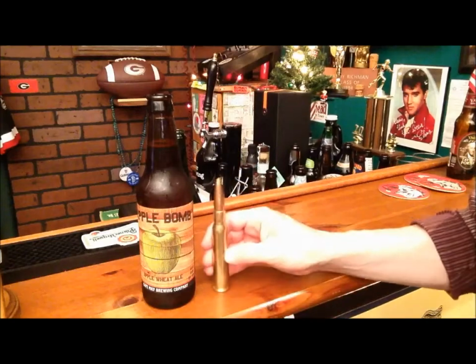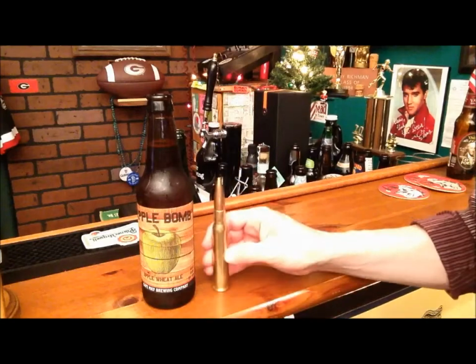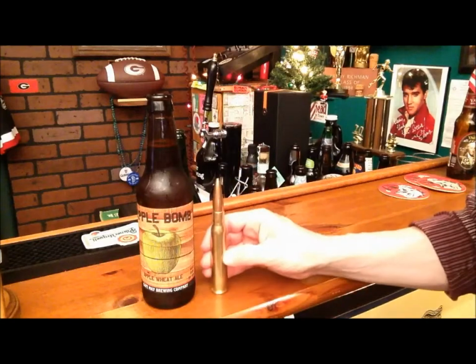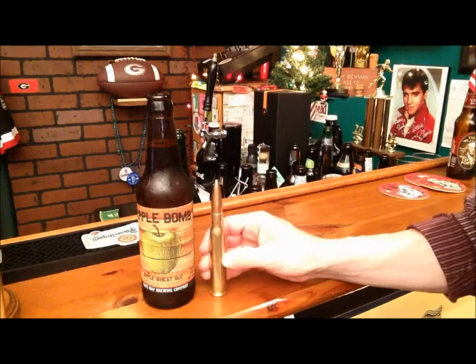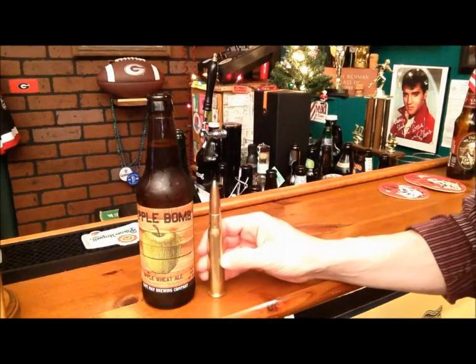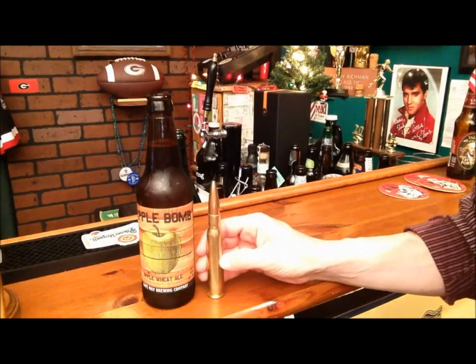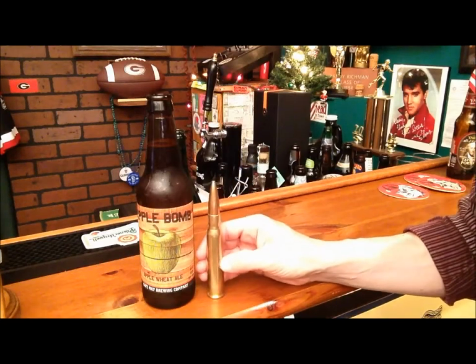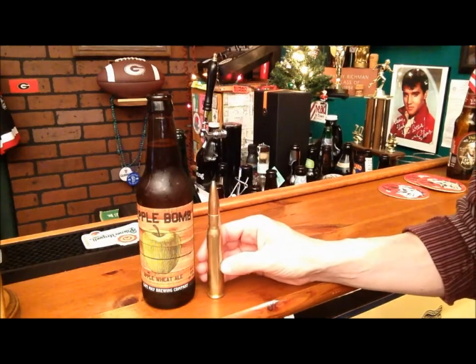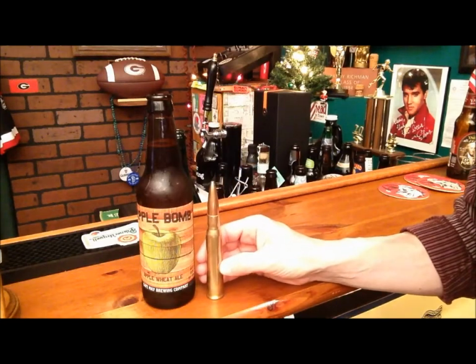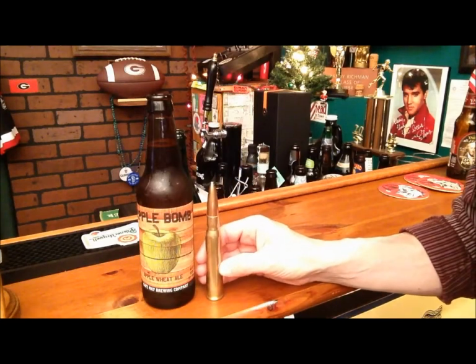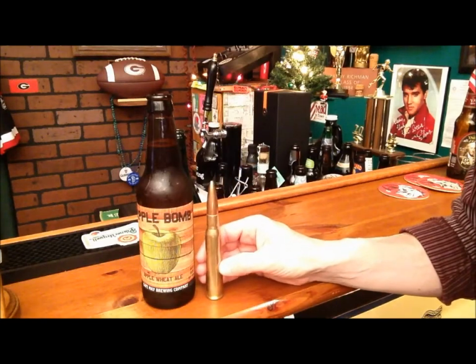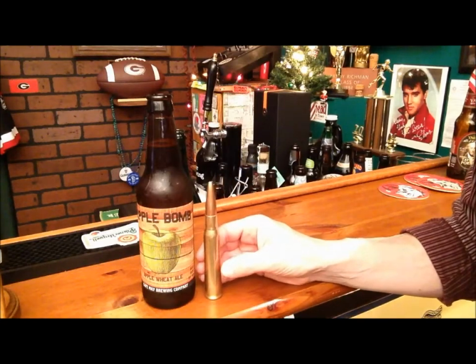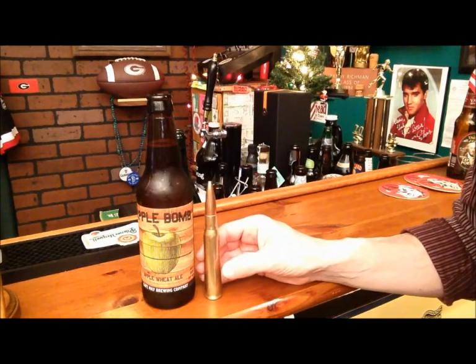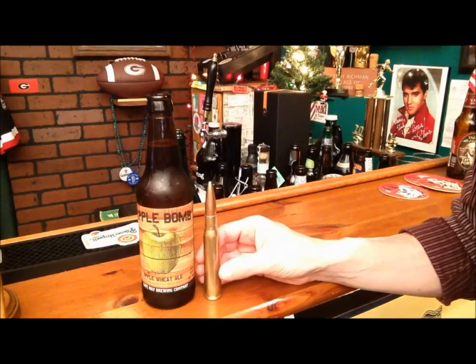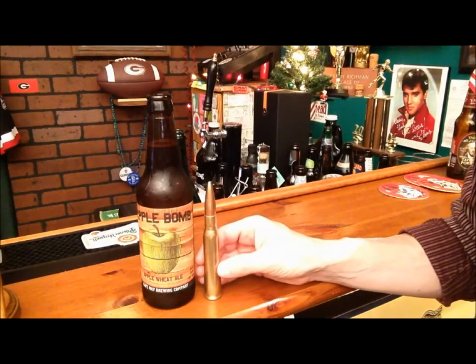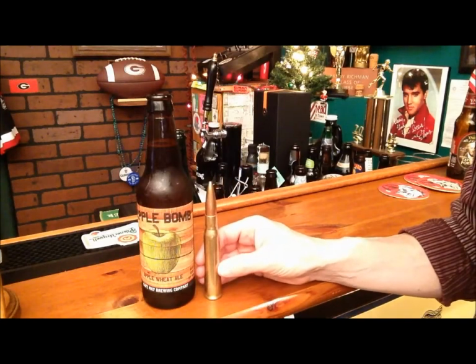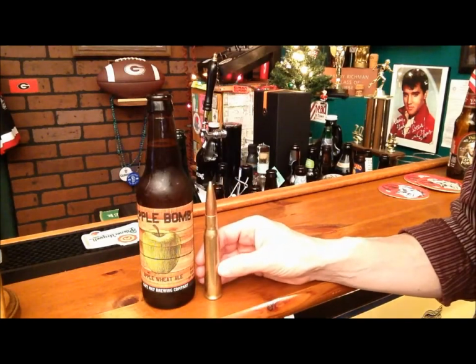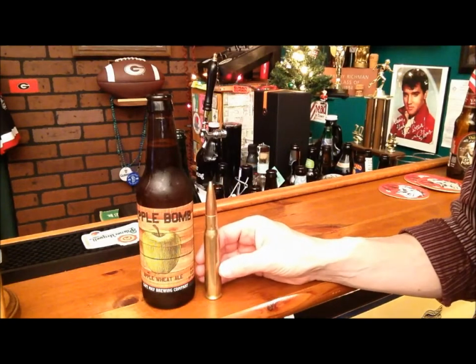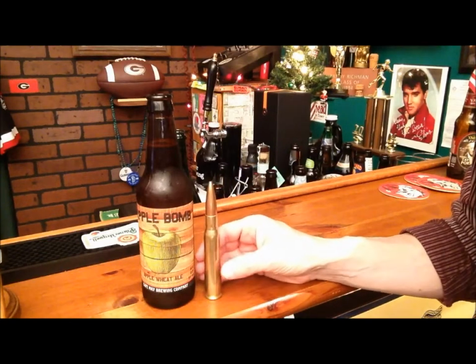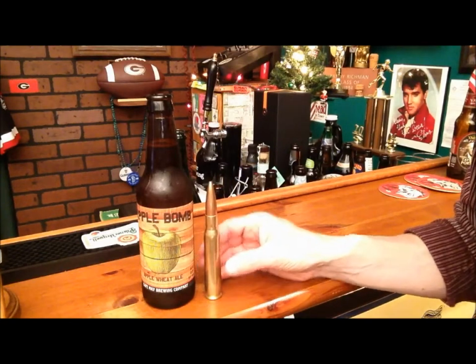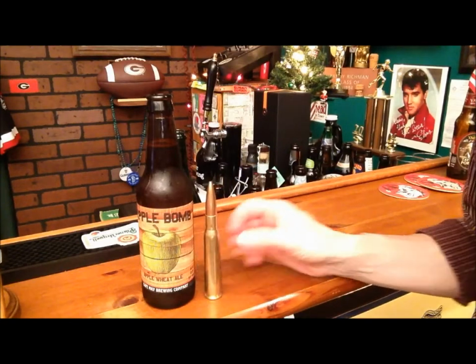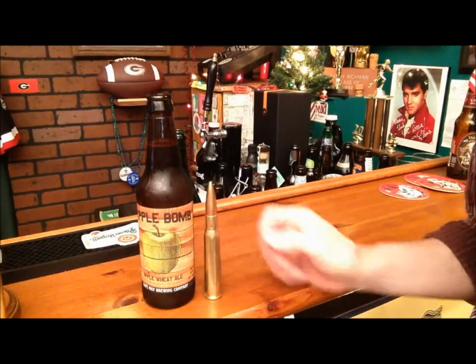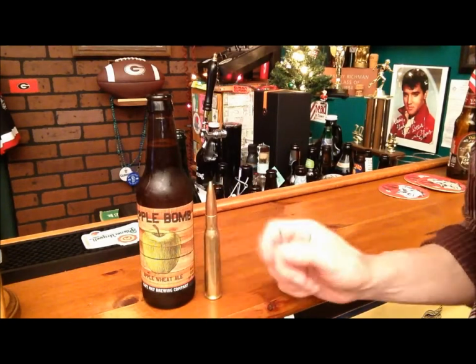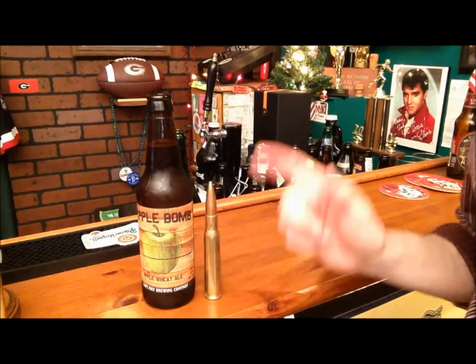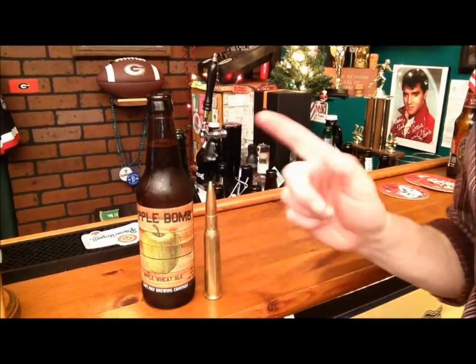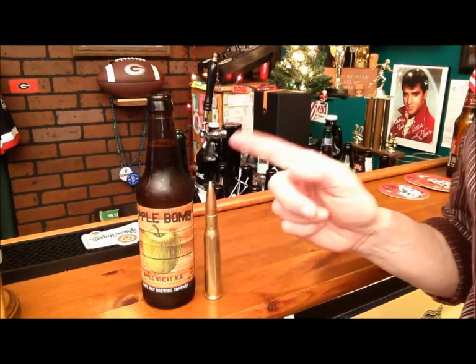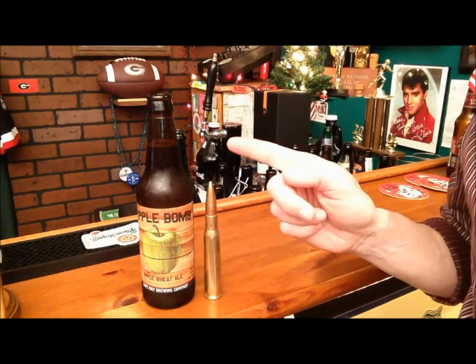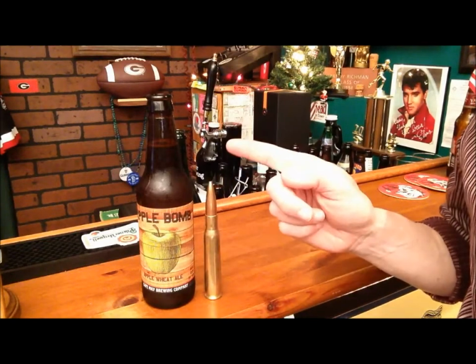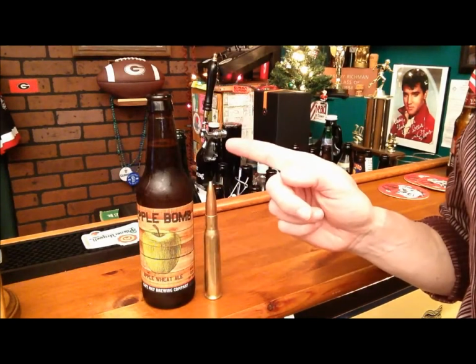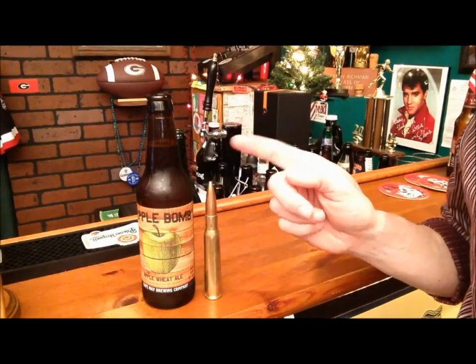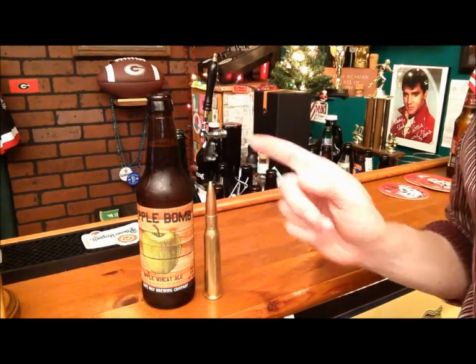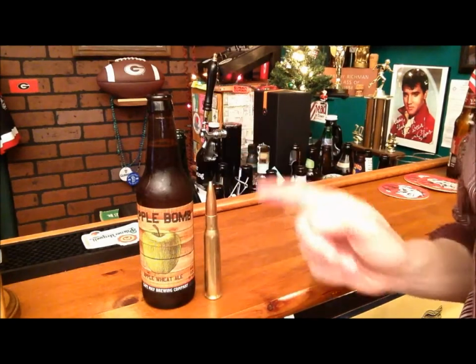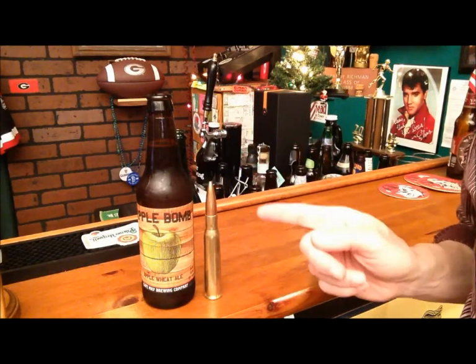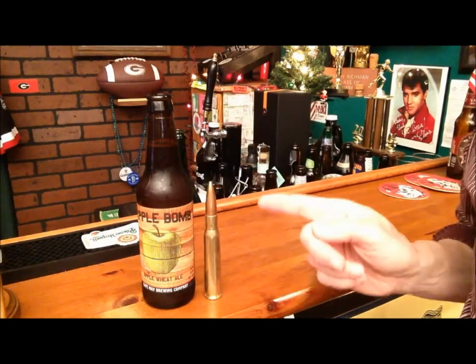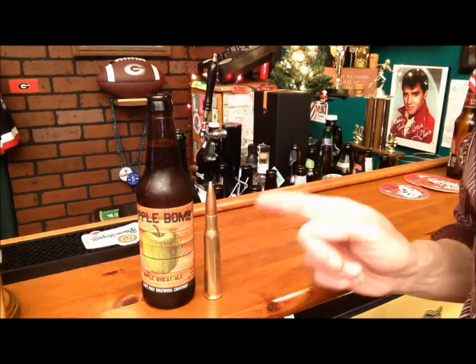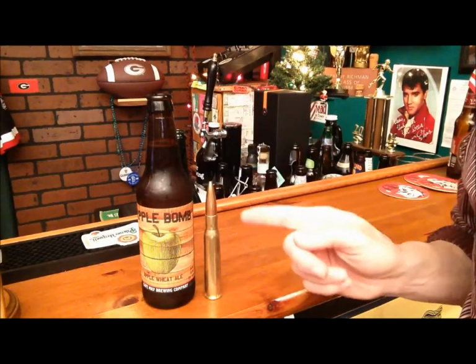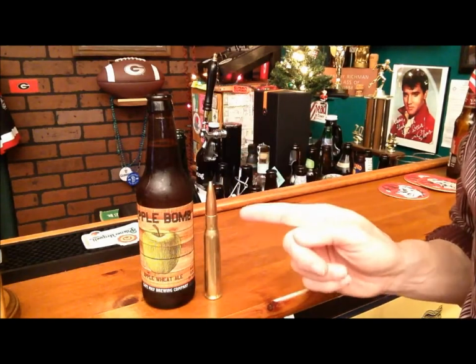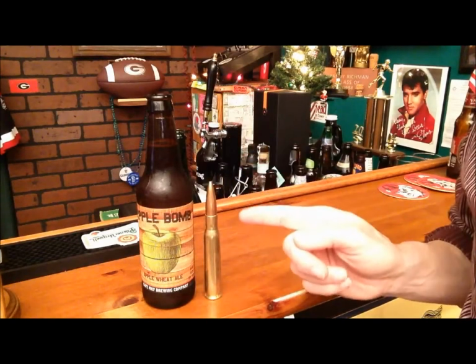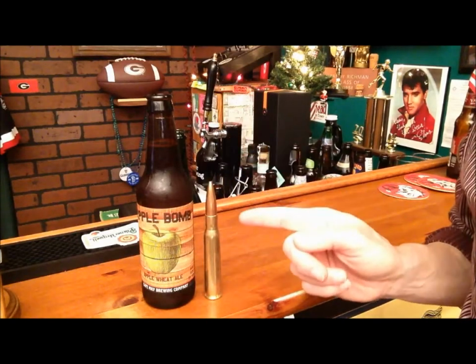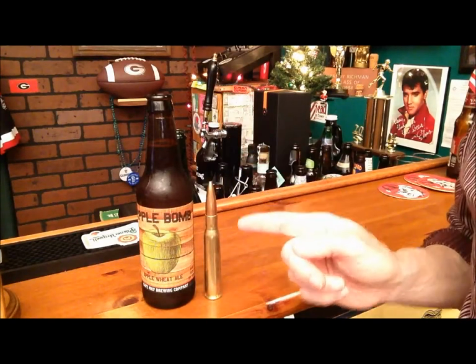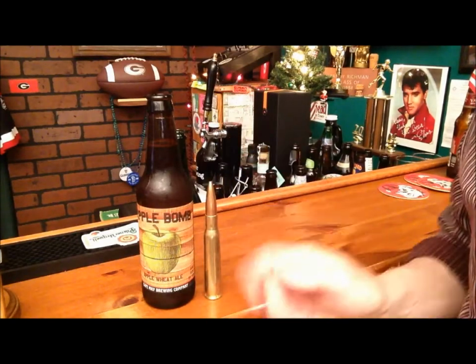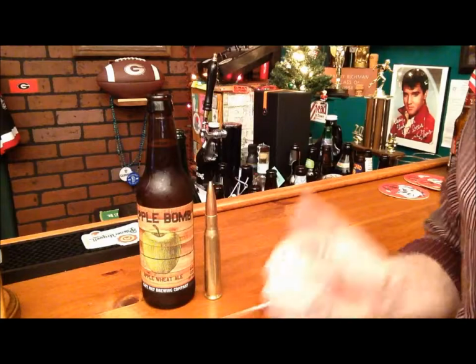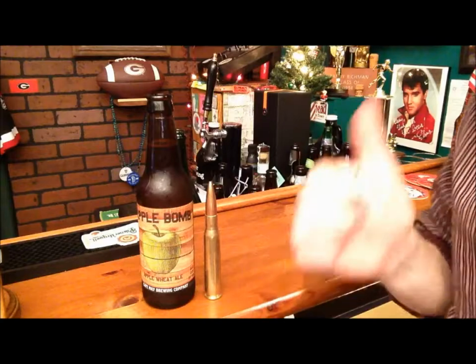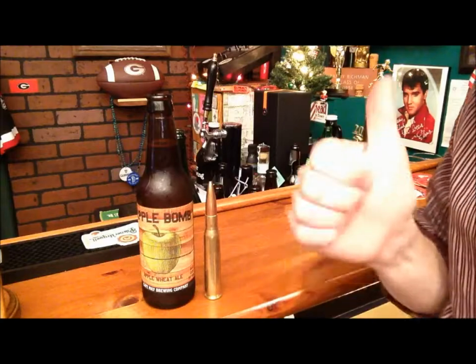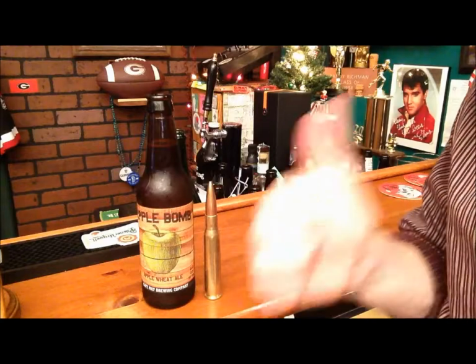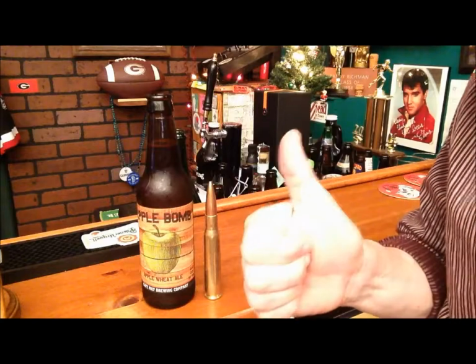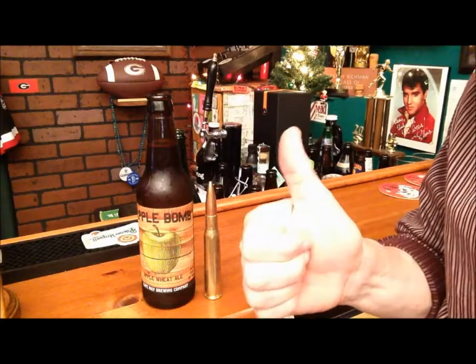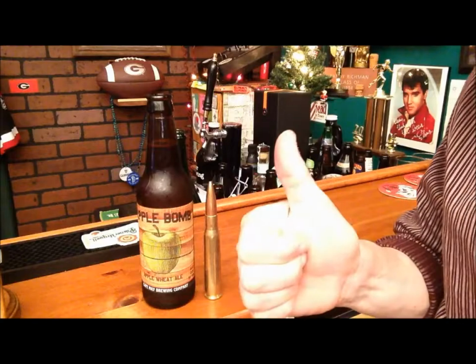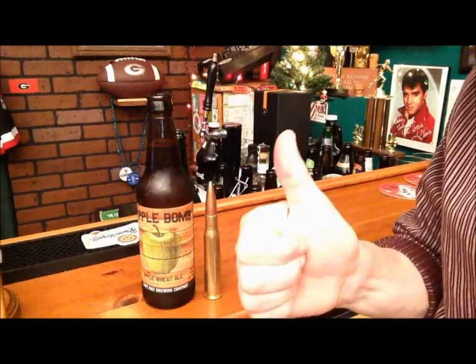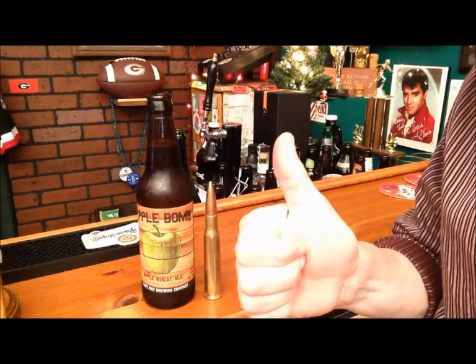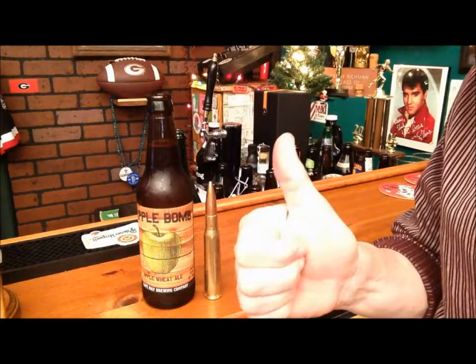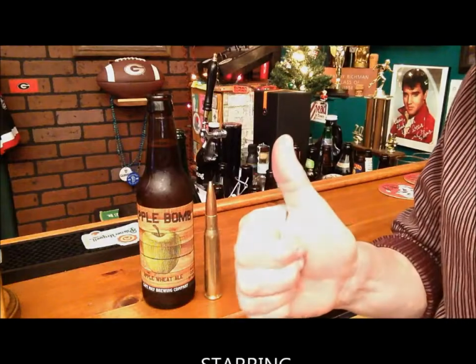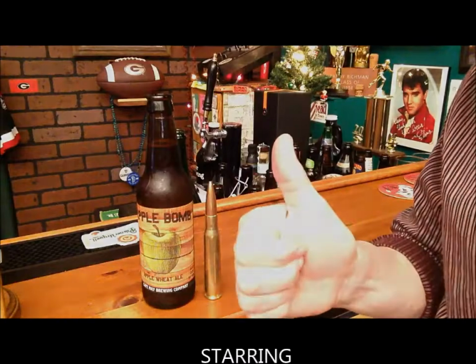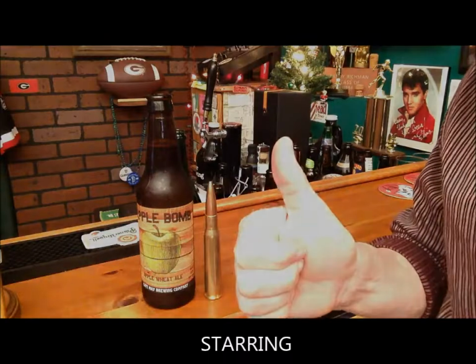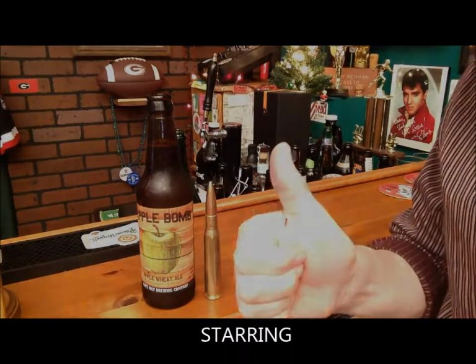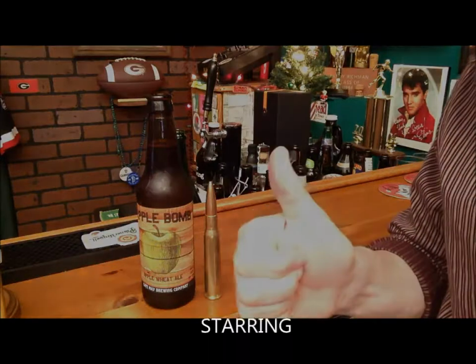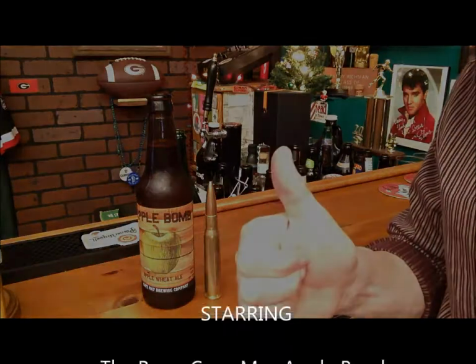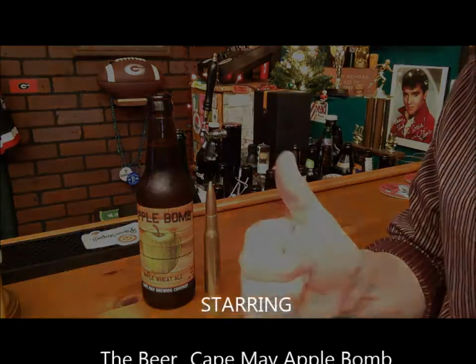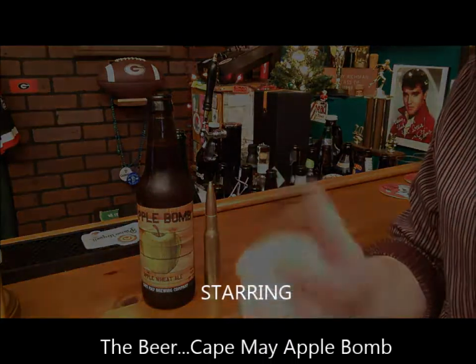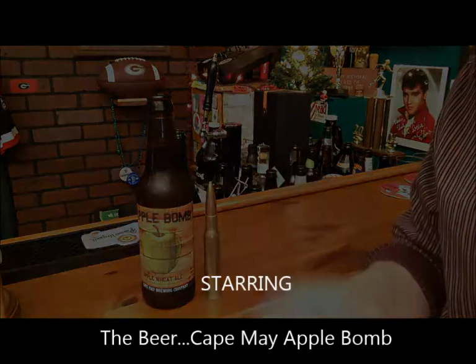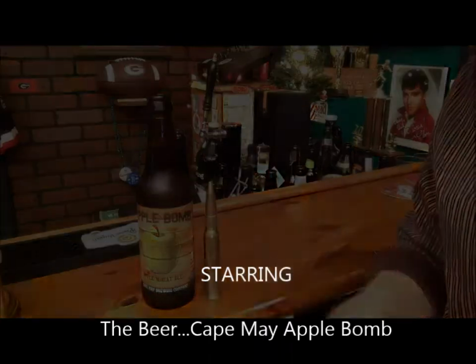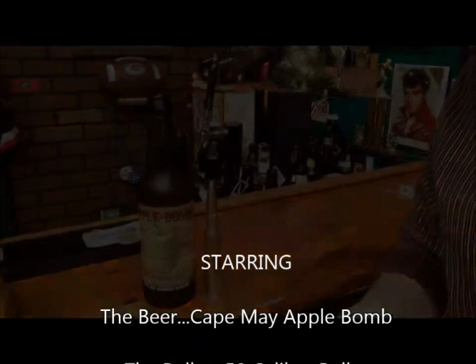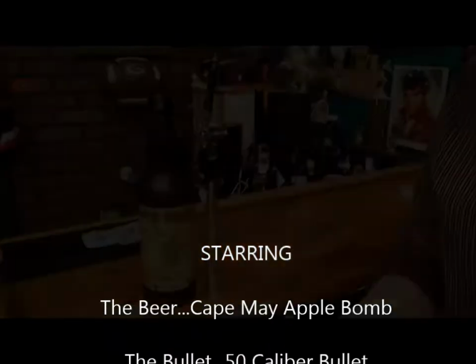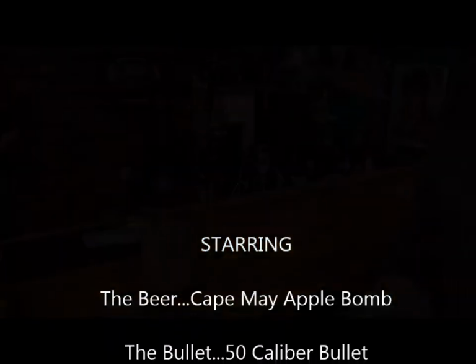Any guy who drinks beer would love to have an actual .50 caliber bullet in order to open their beer. And that is how you open a beer with a bullet. Thank you very much.